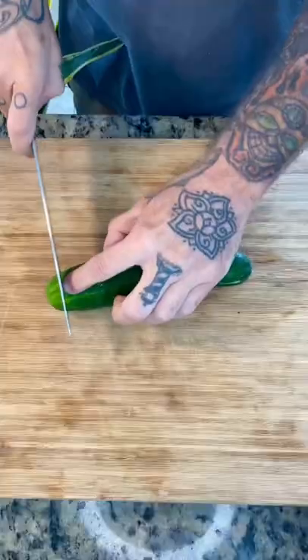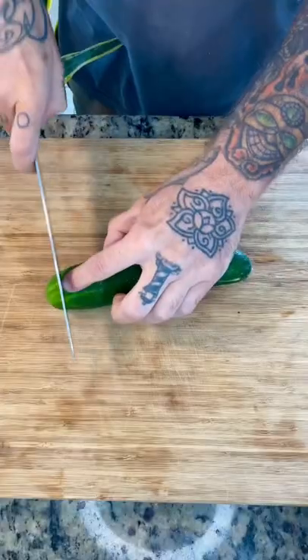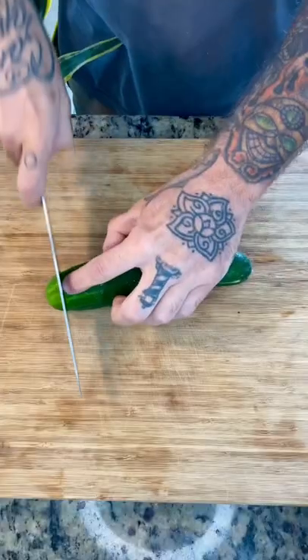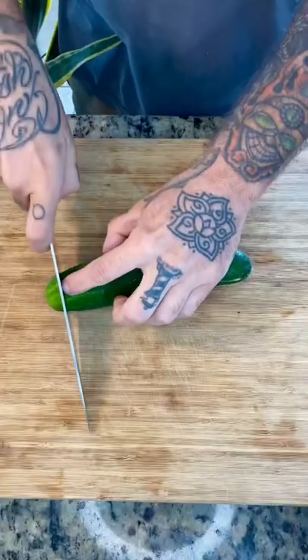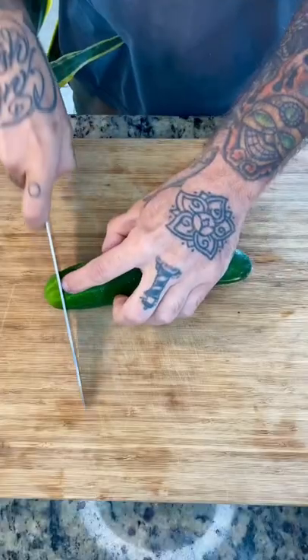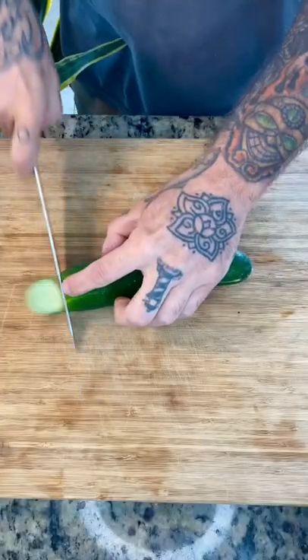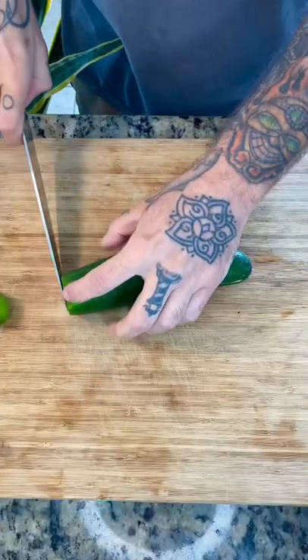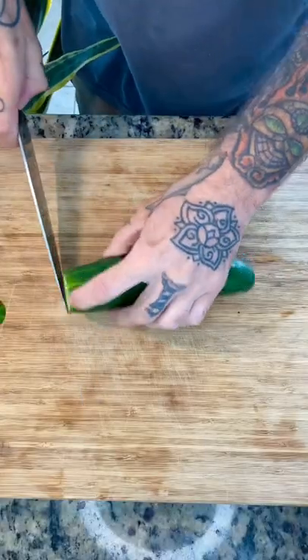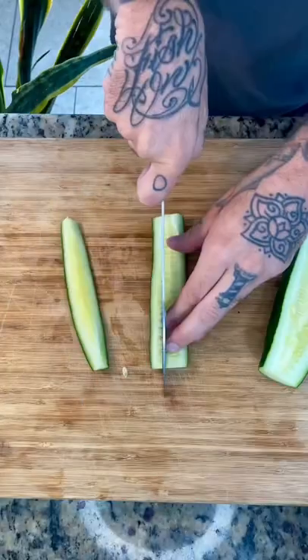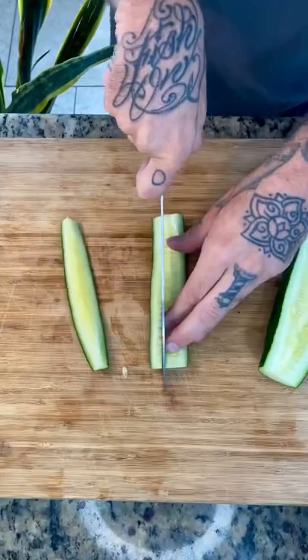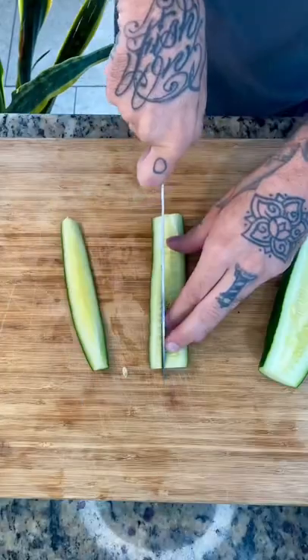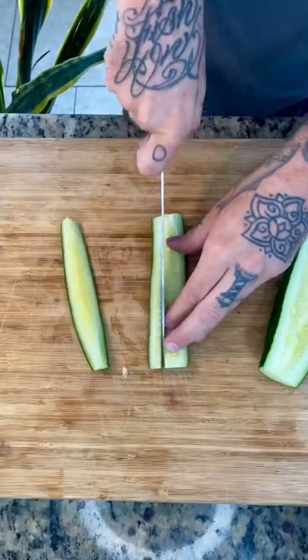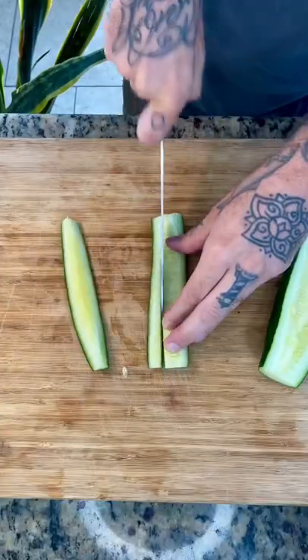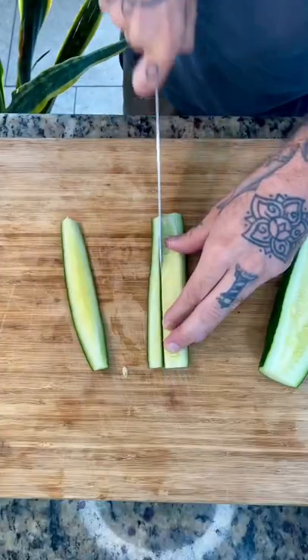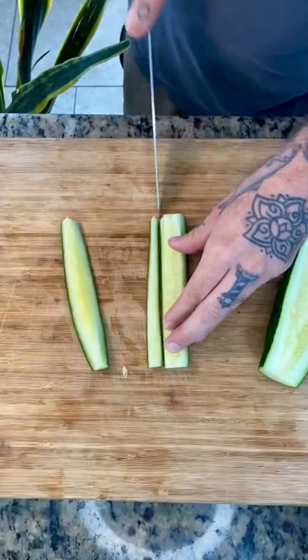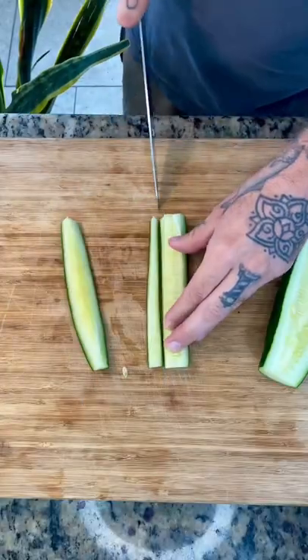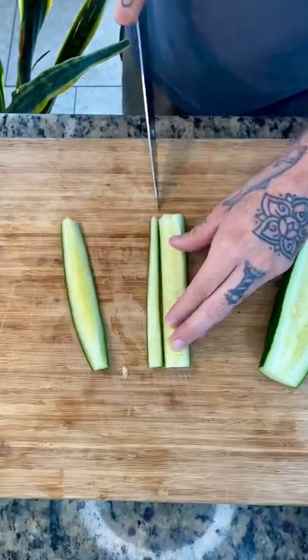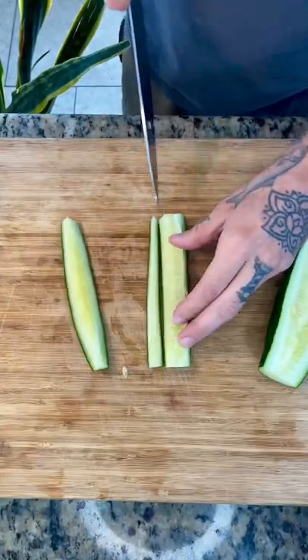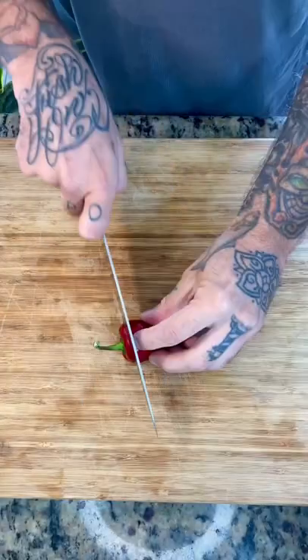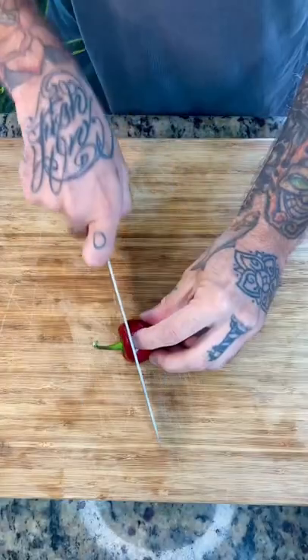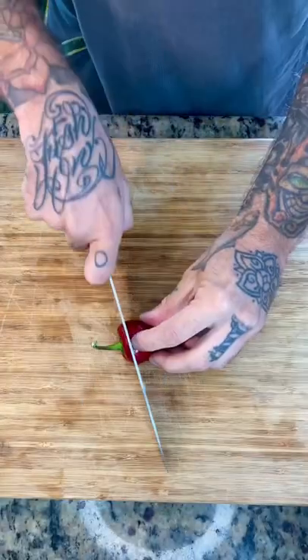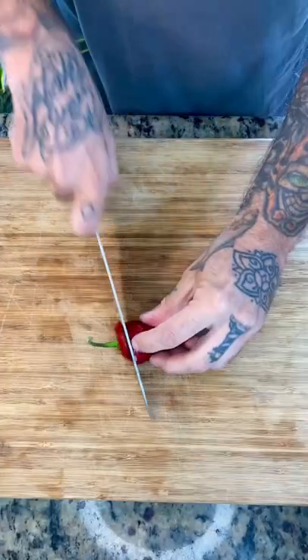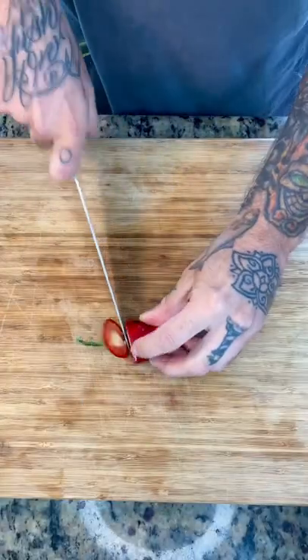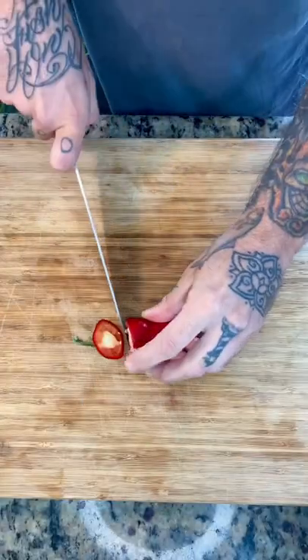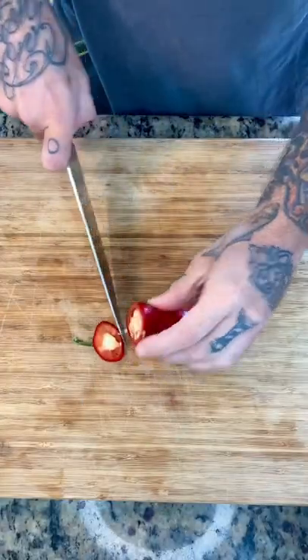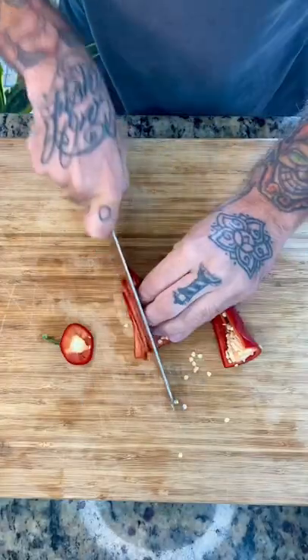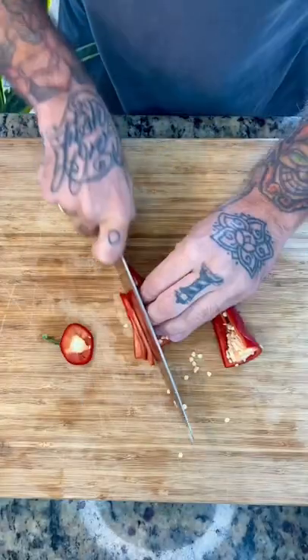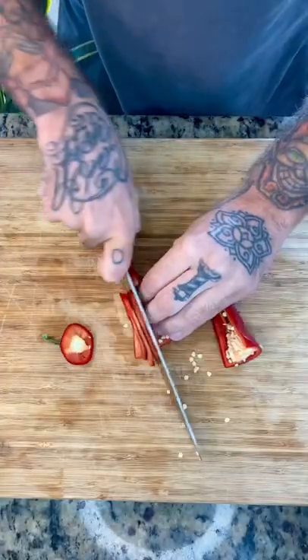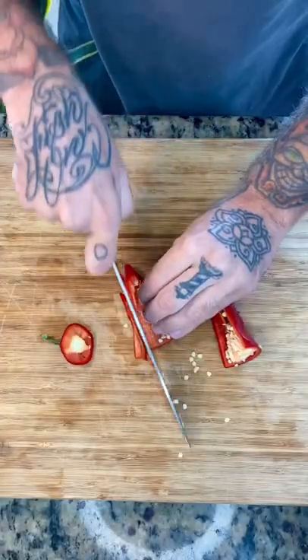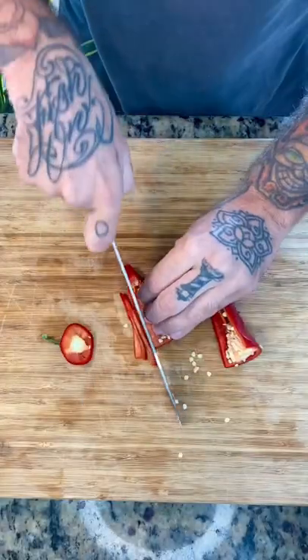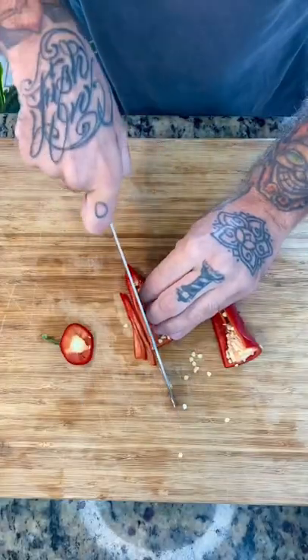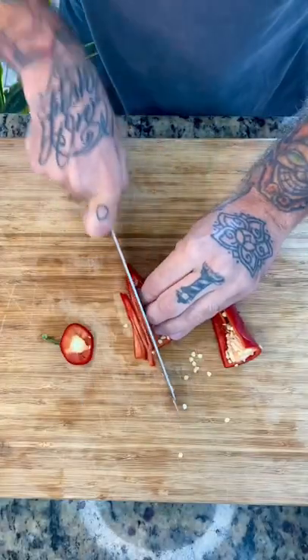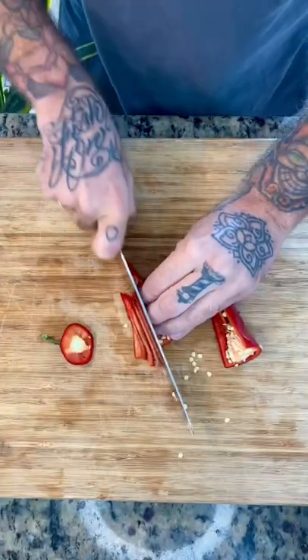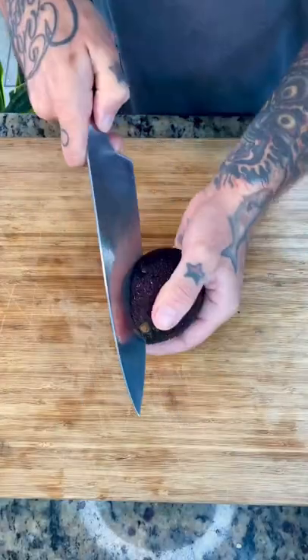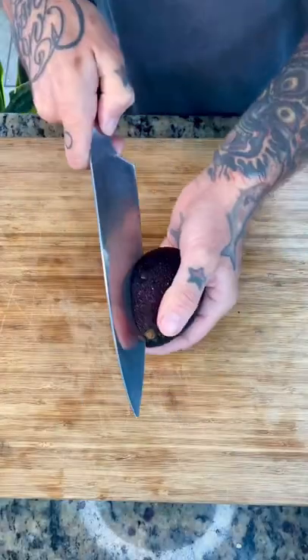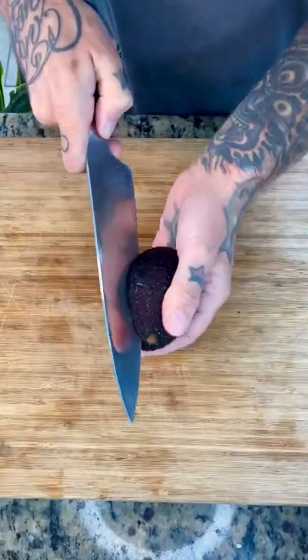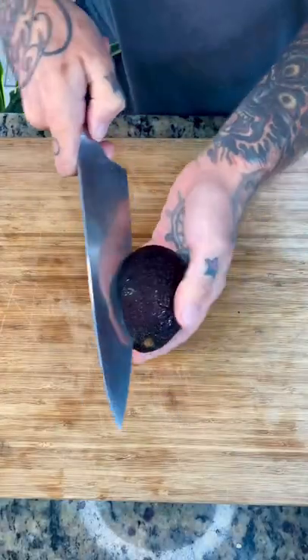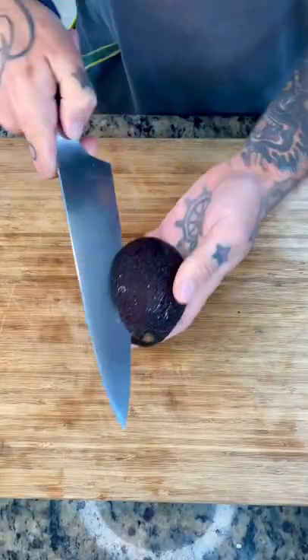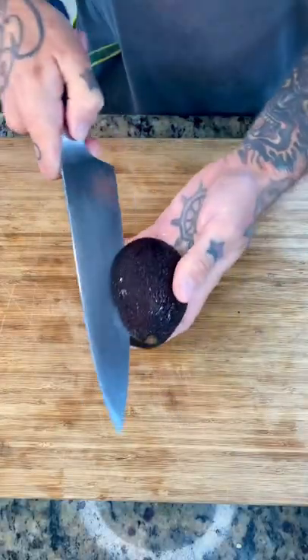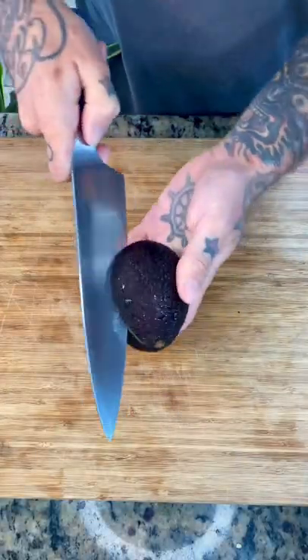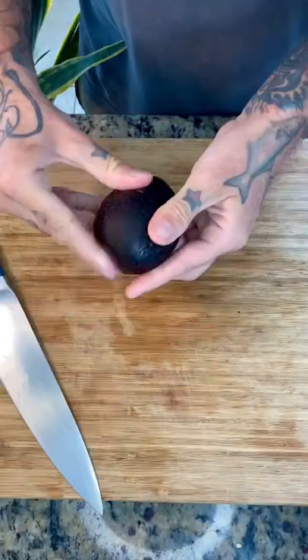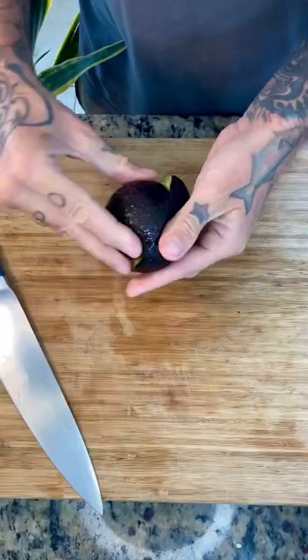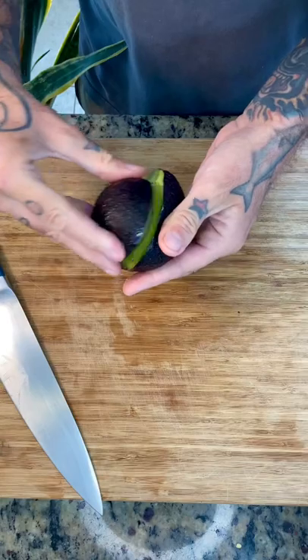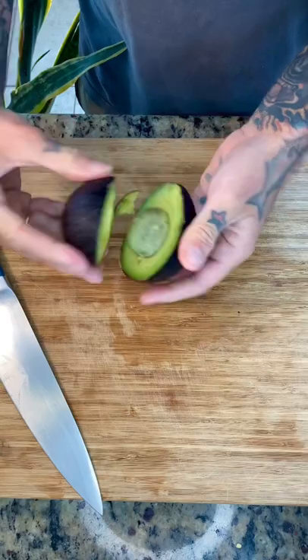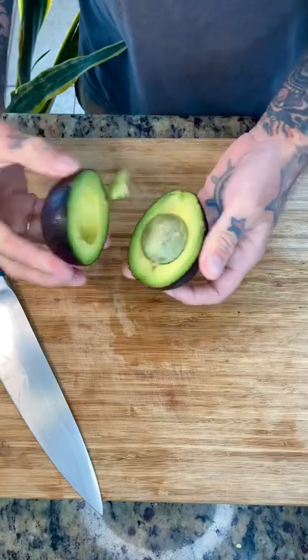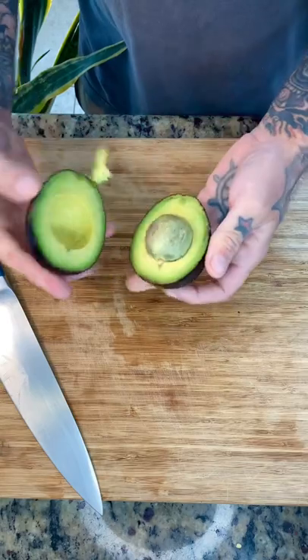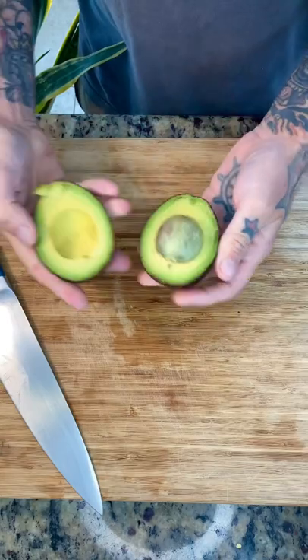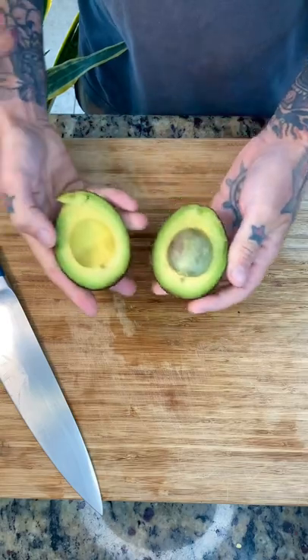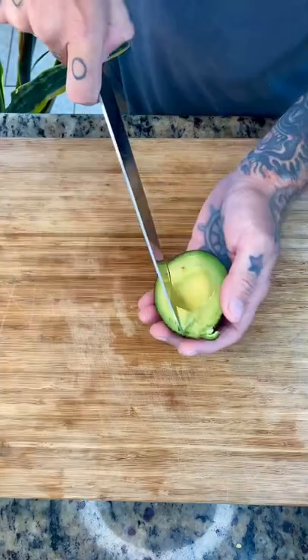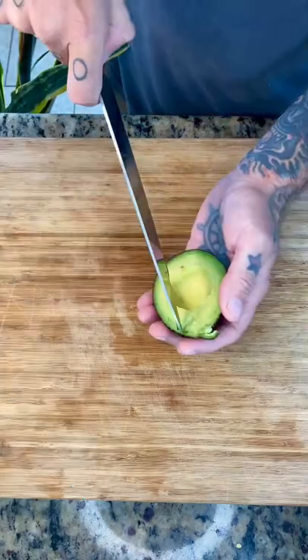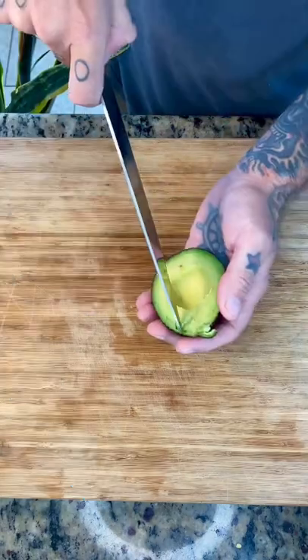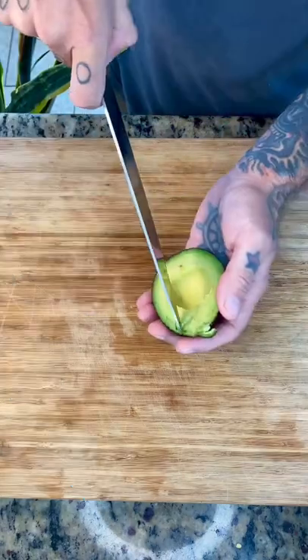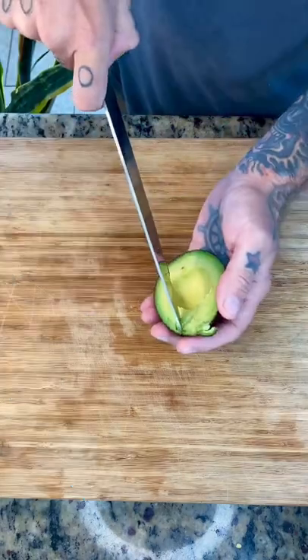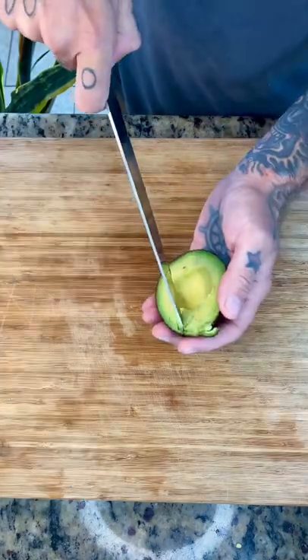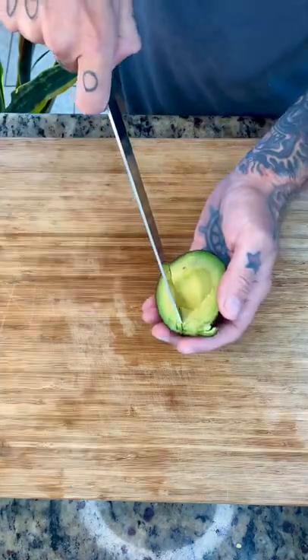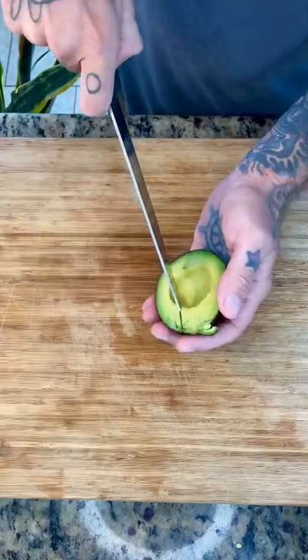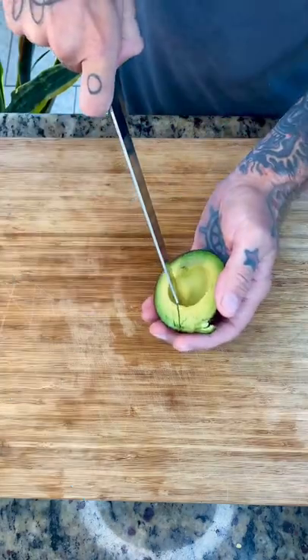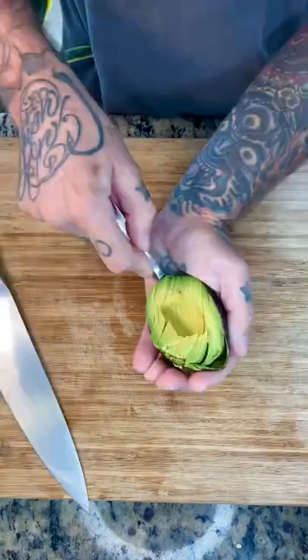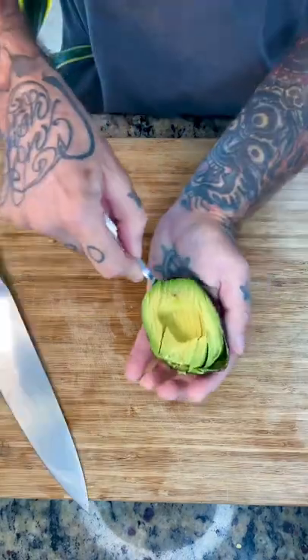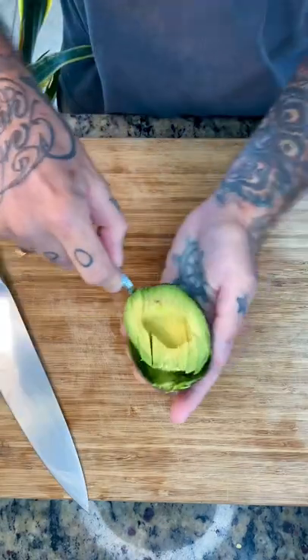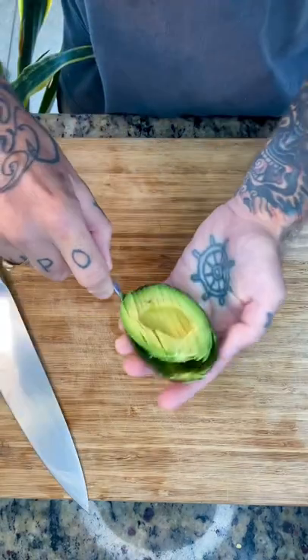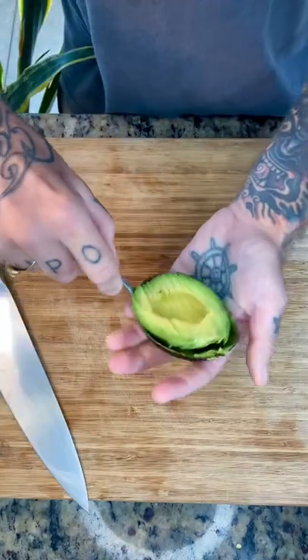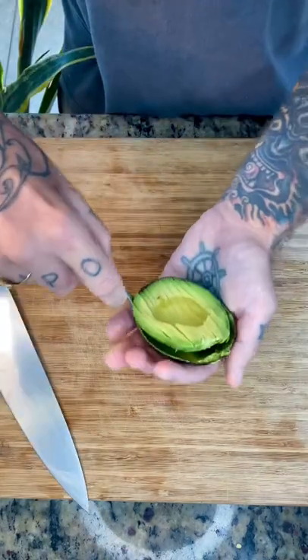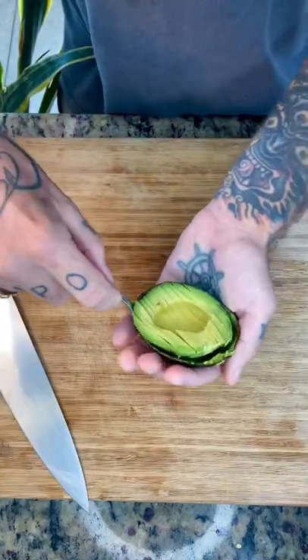Slice up your cucumber, your red chili pepper, and that avocado. Split it, slice it, spoon it.